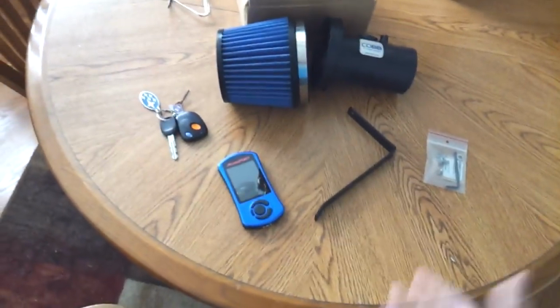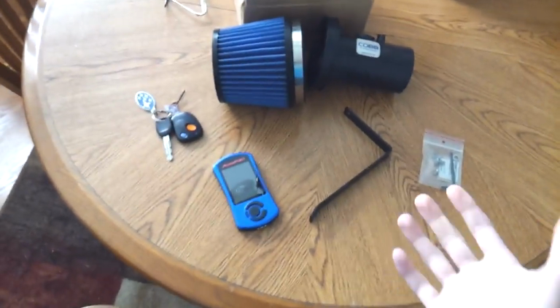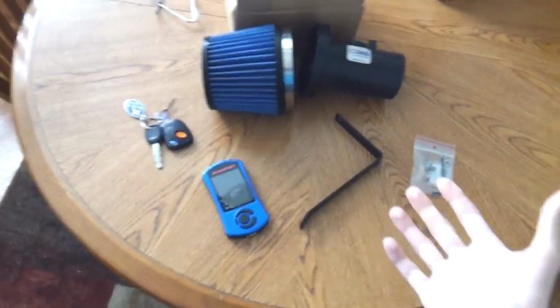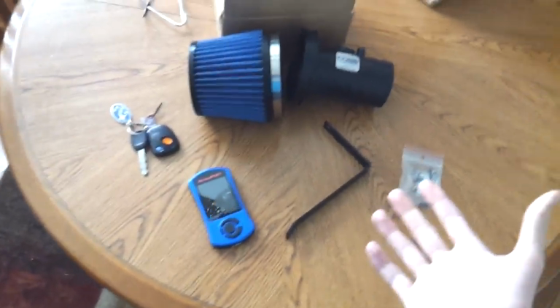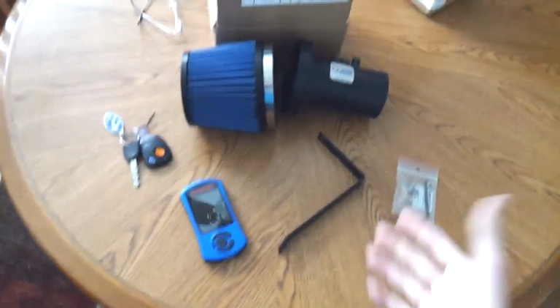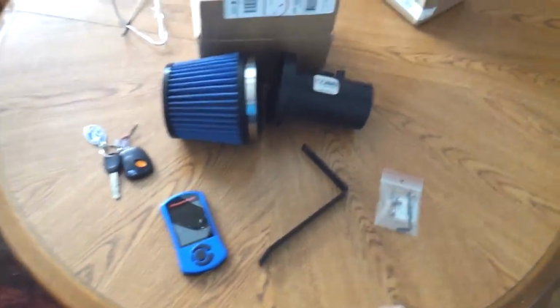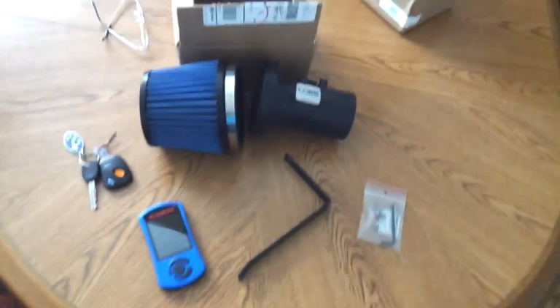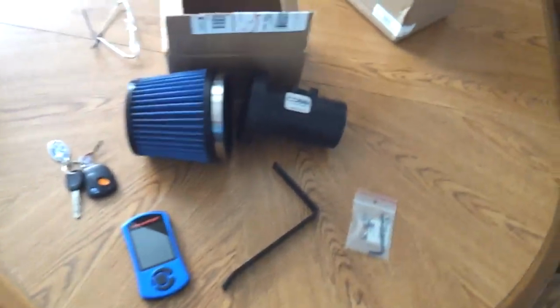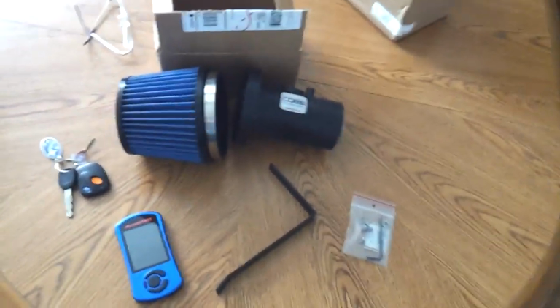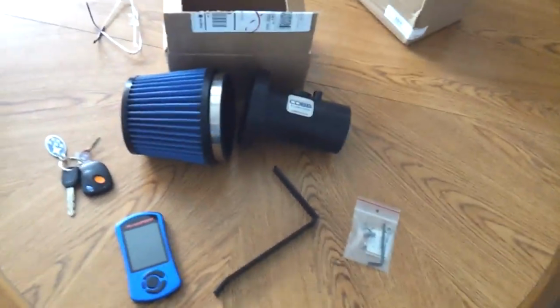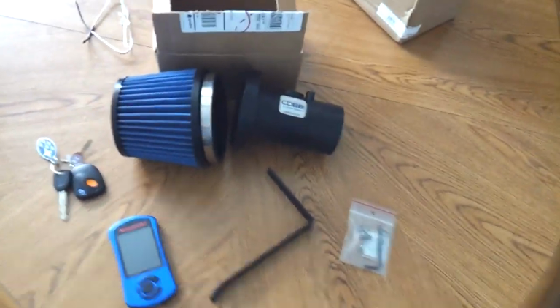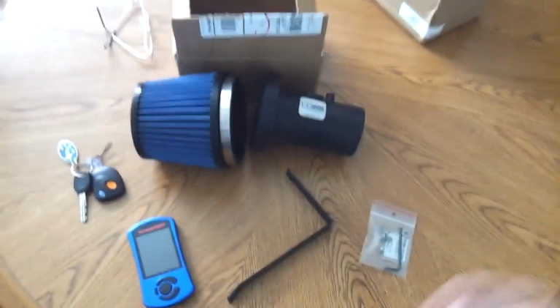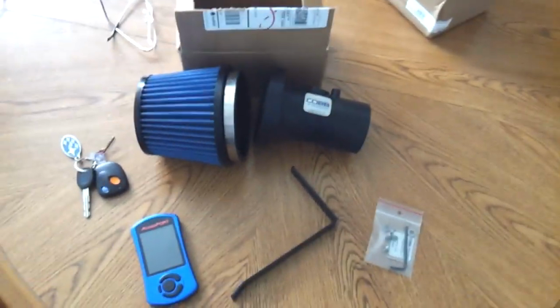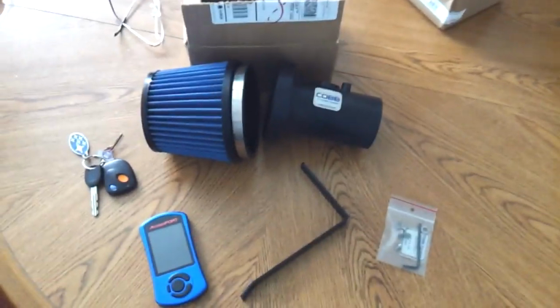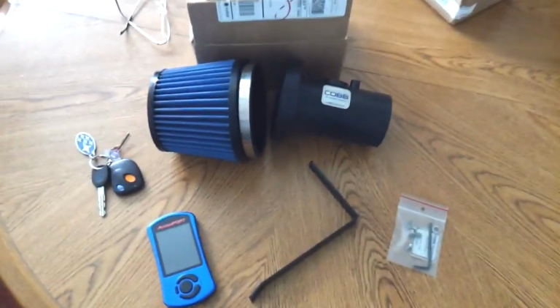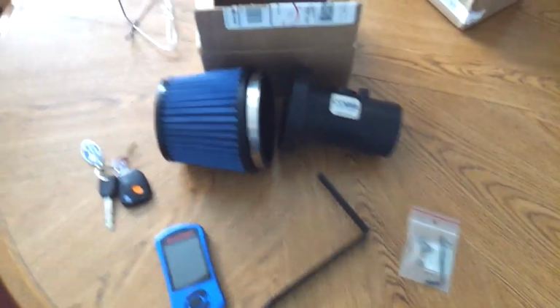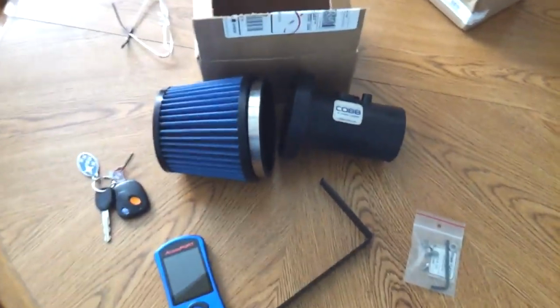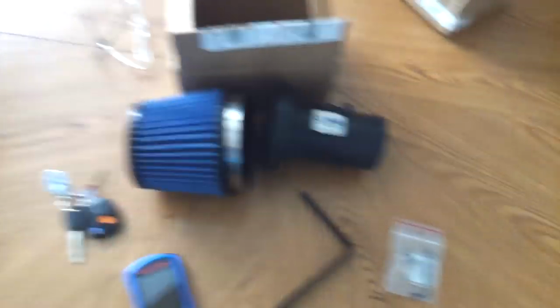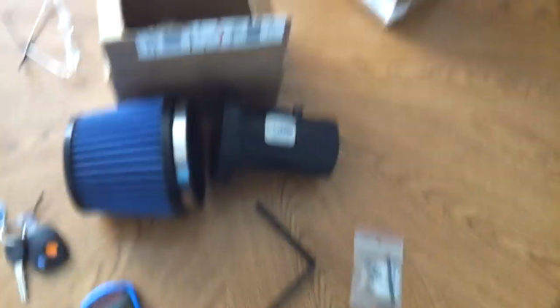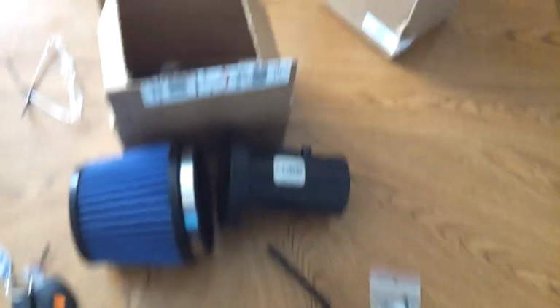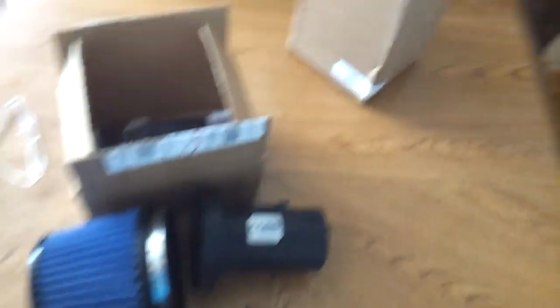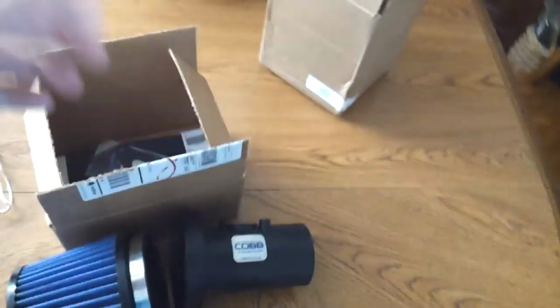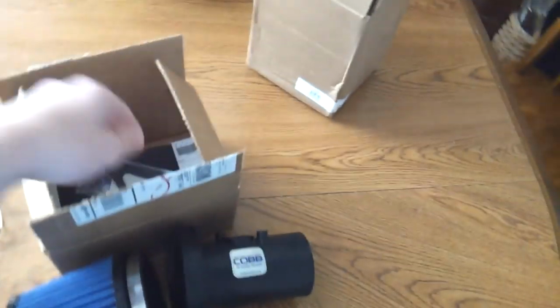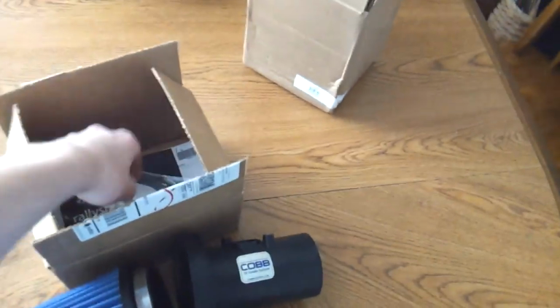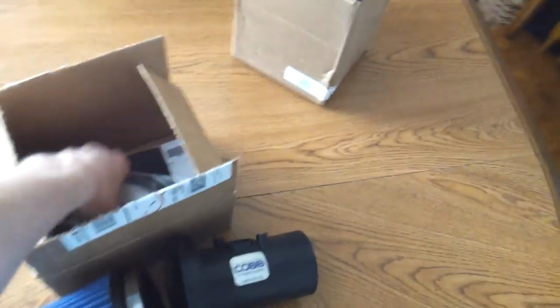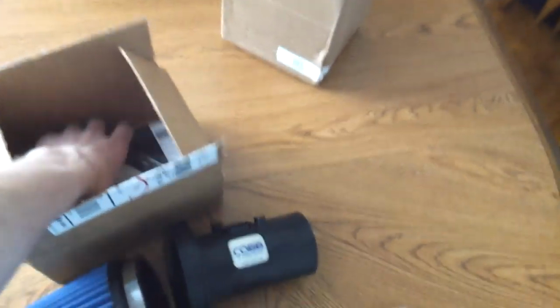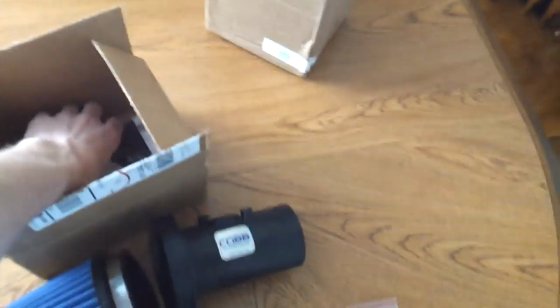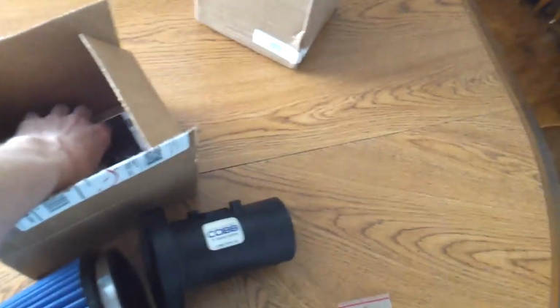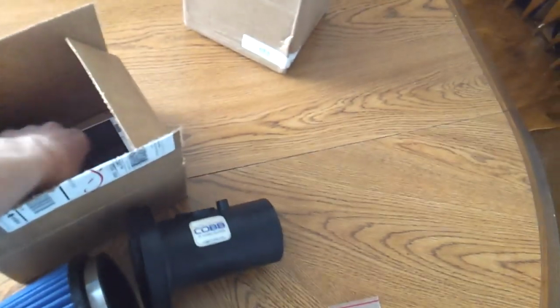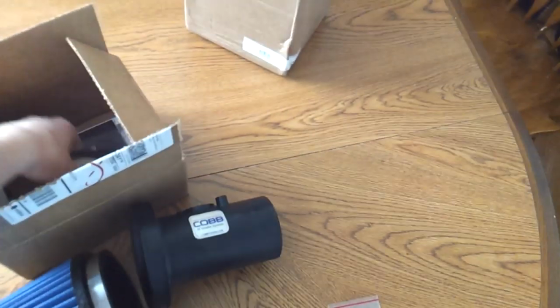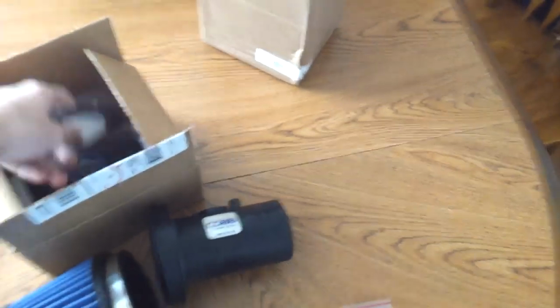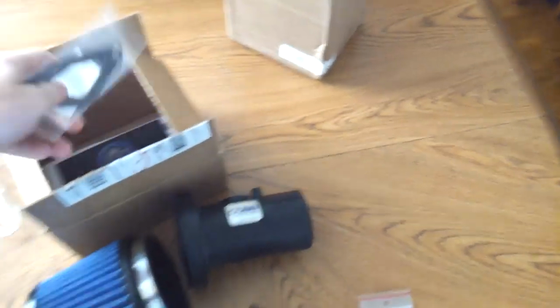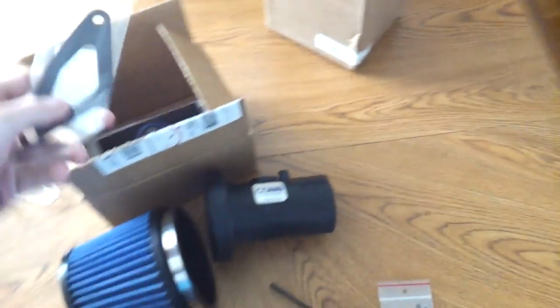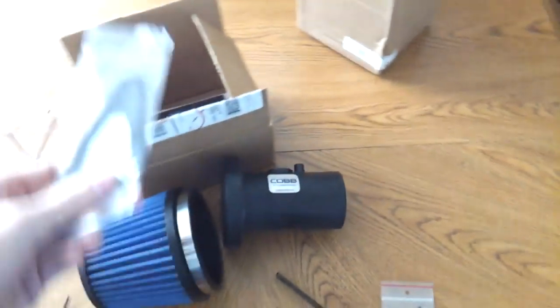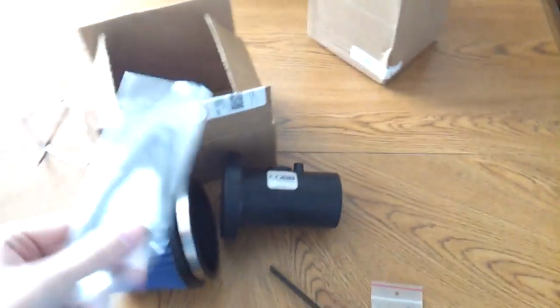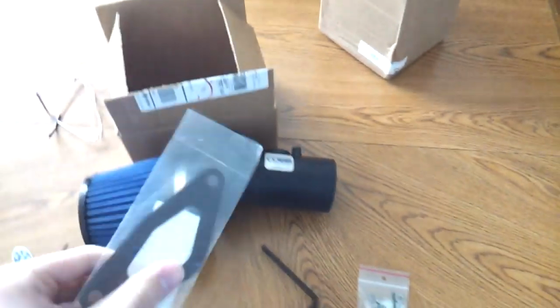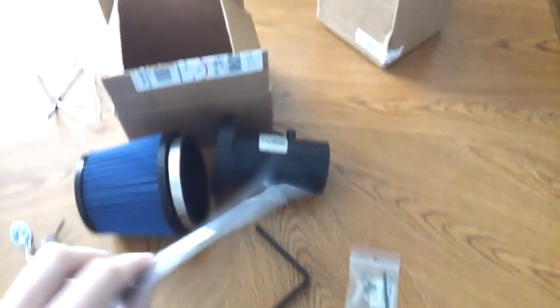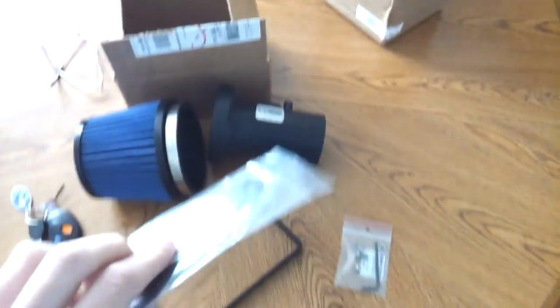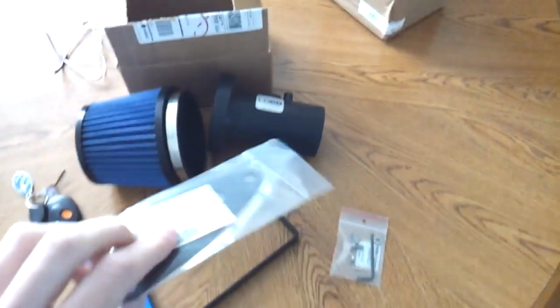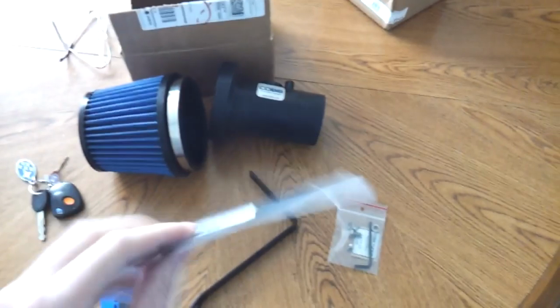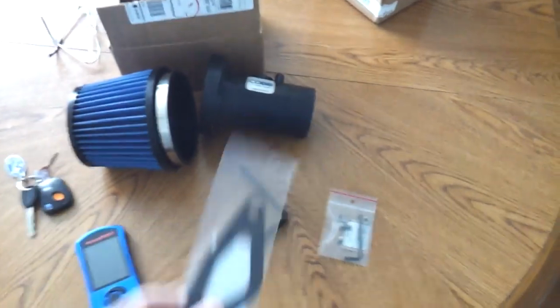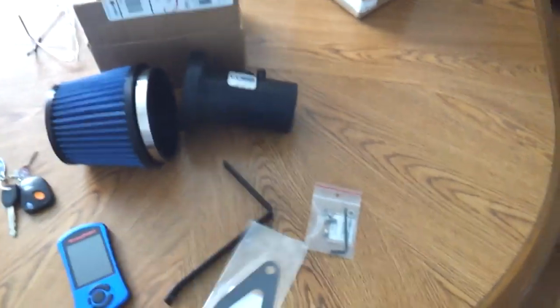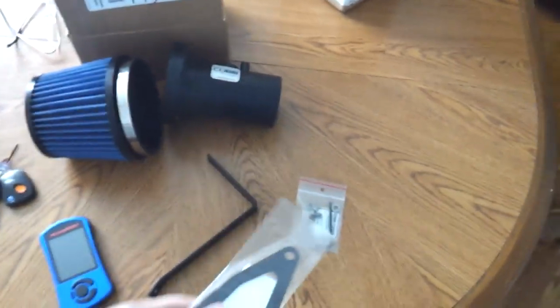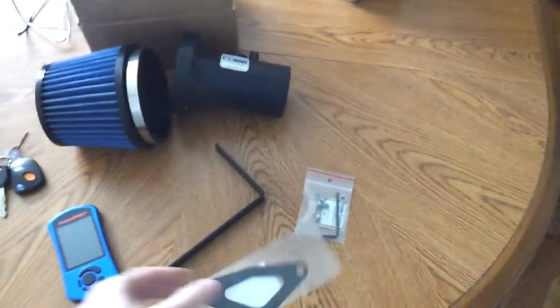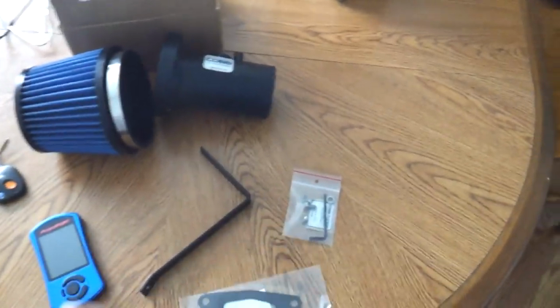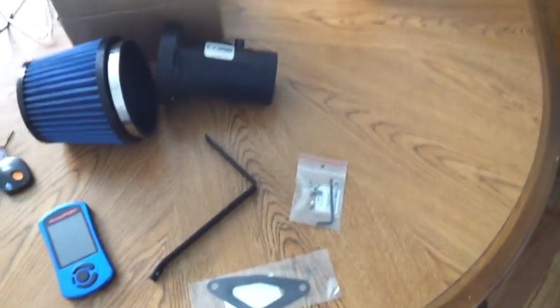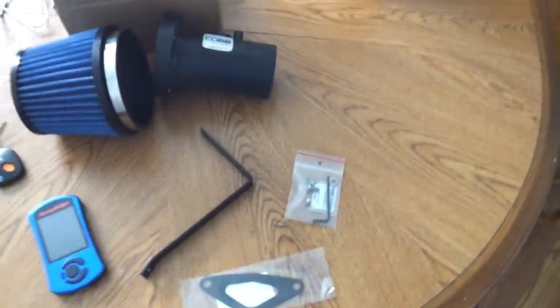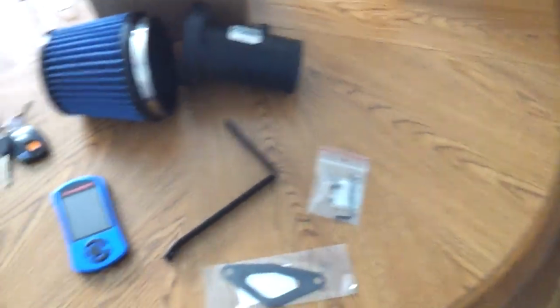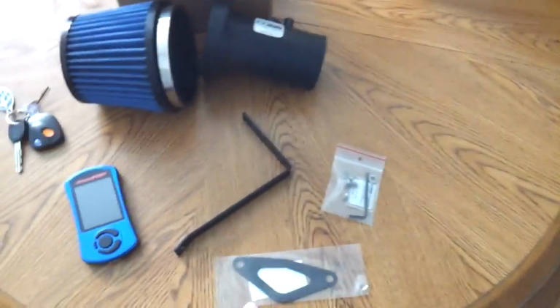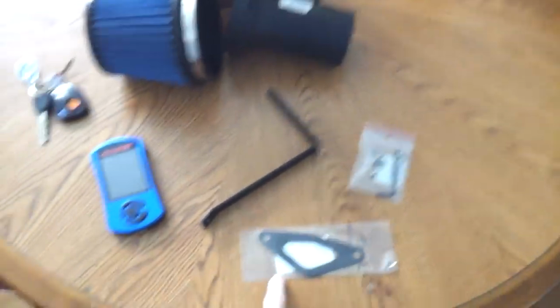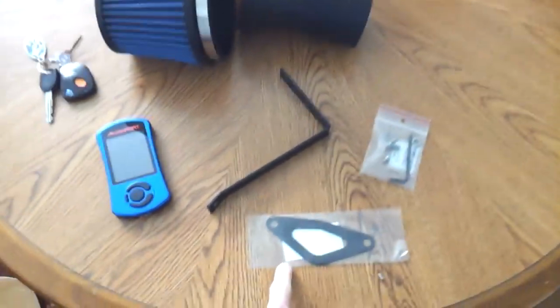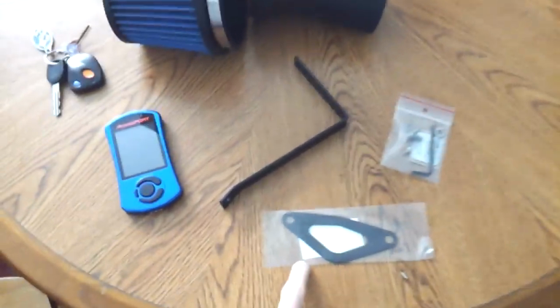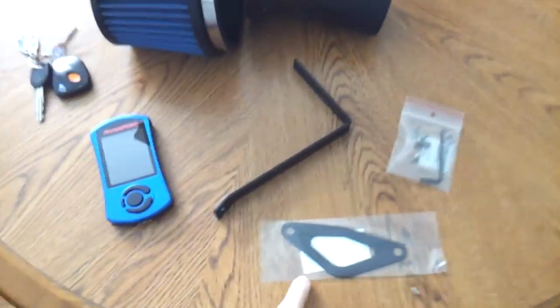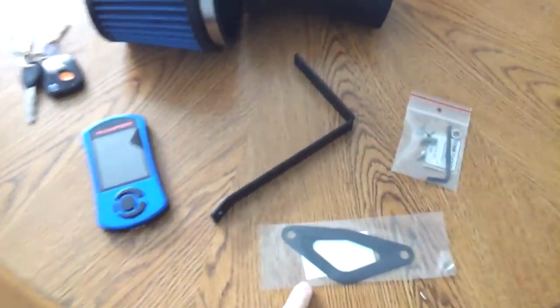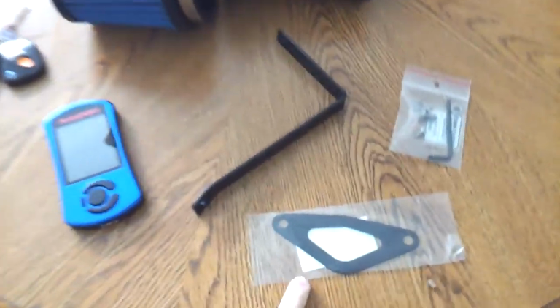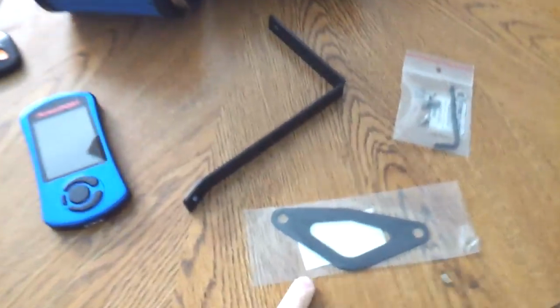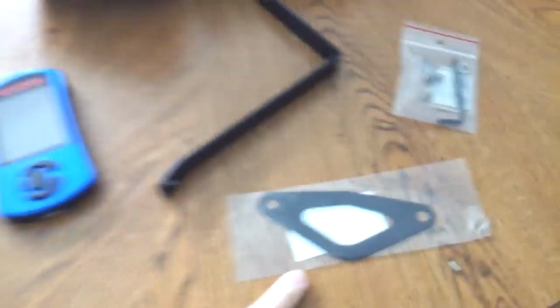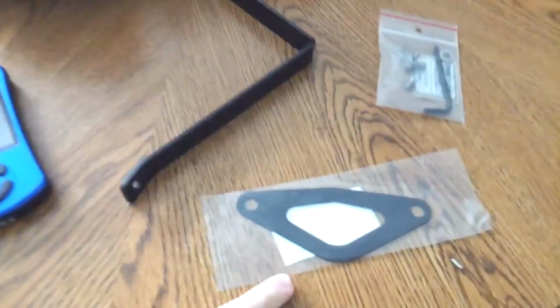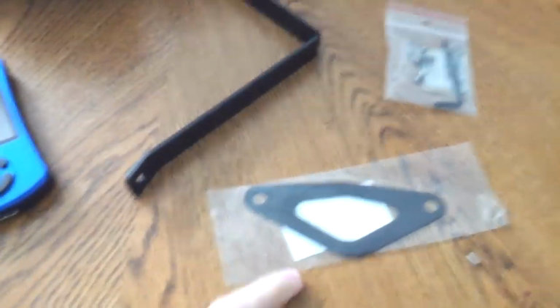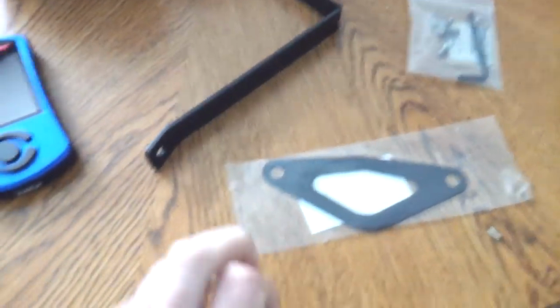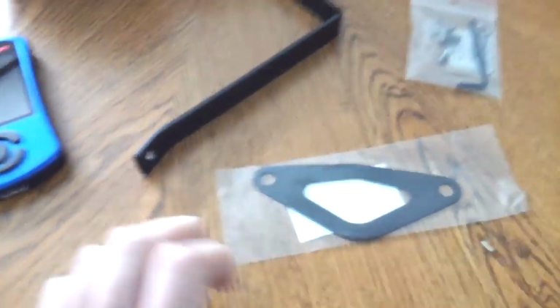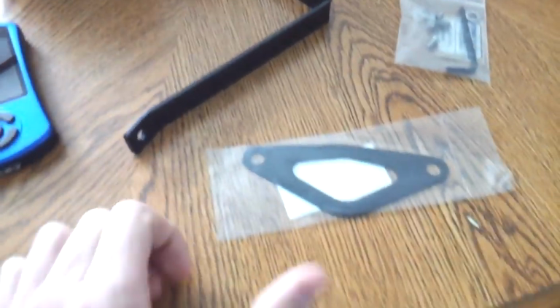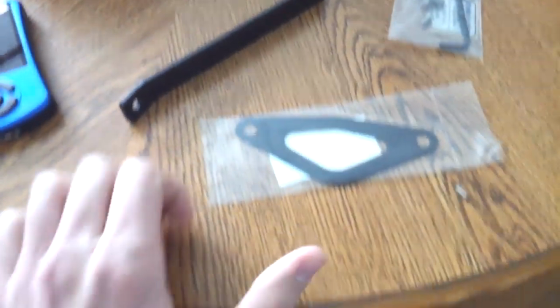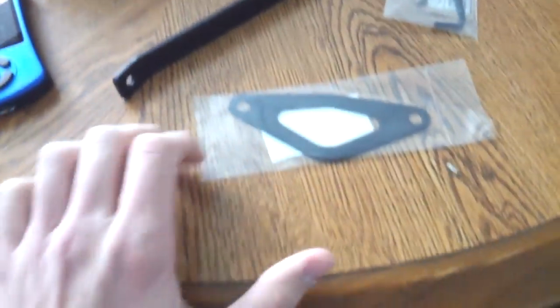I didn't notice any difference in power on the butt dyno, nor did I notice a difference in miles per gallon.